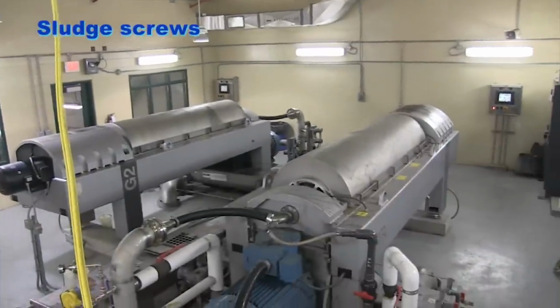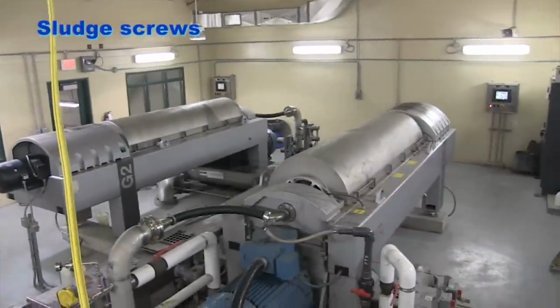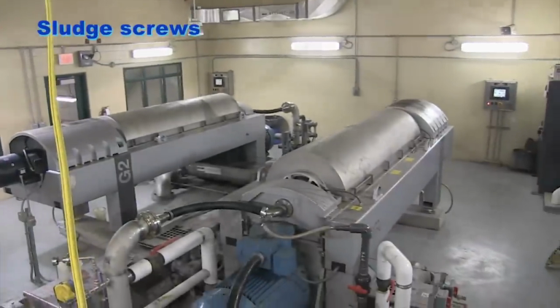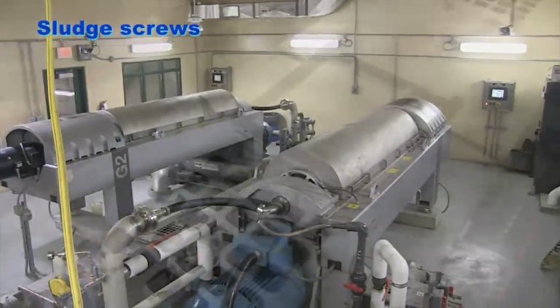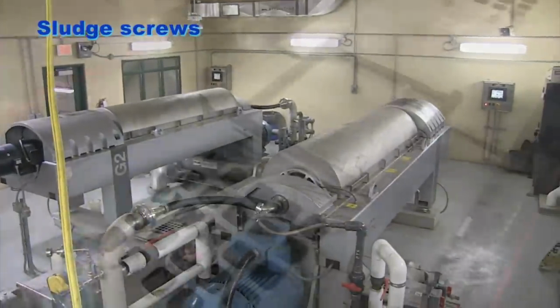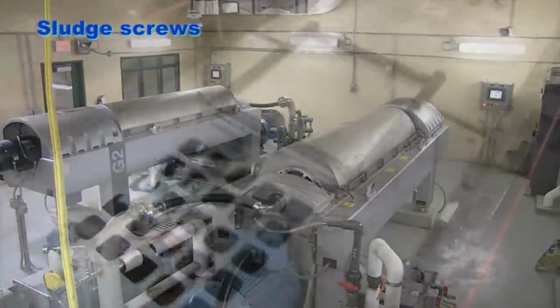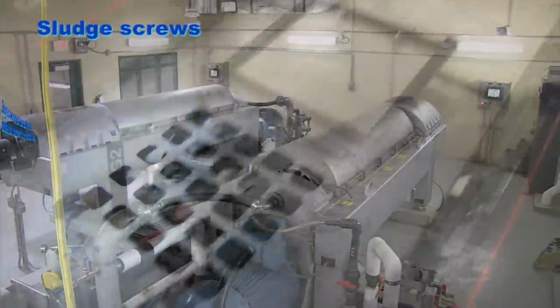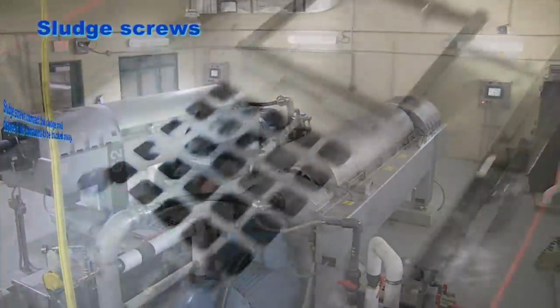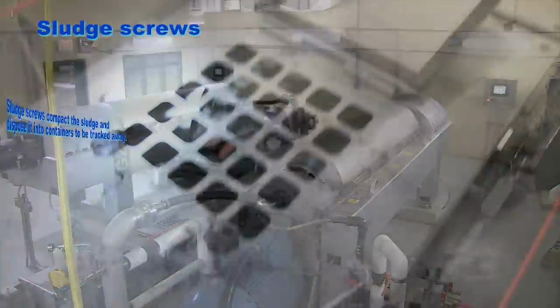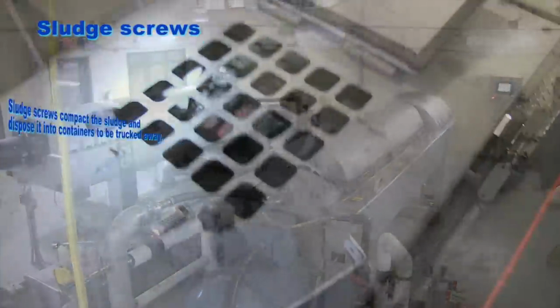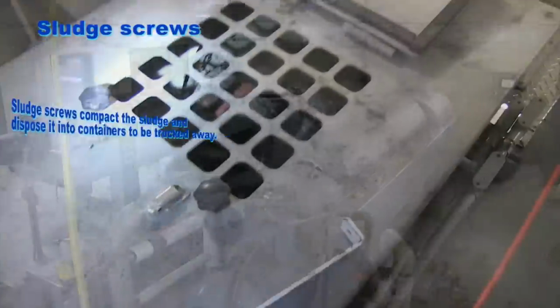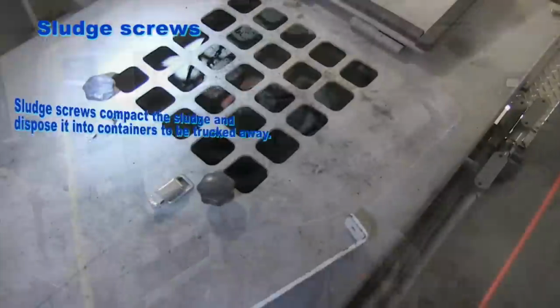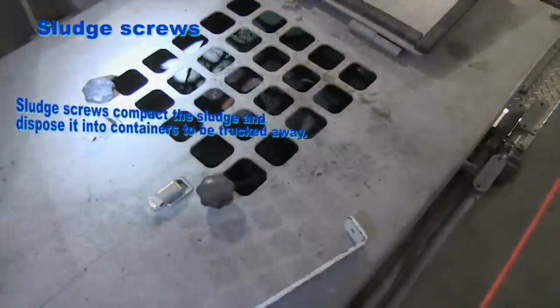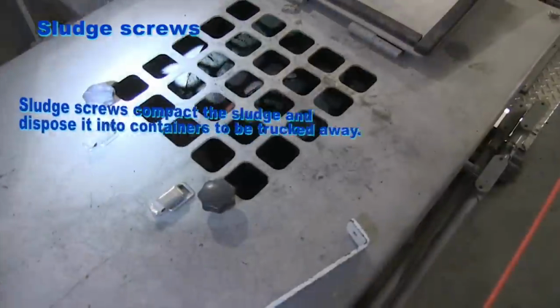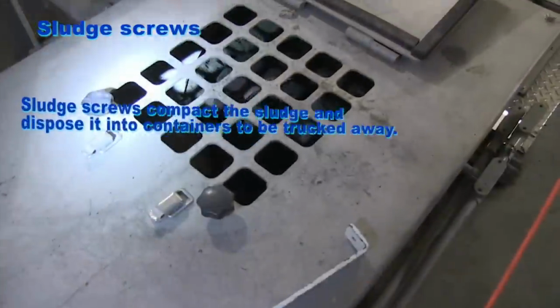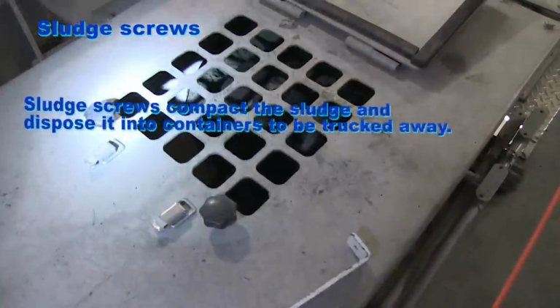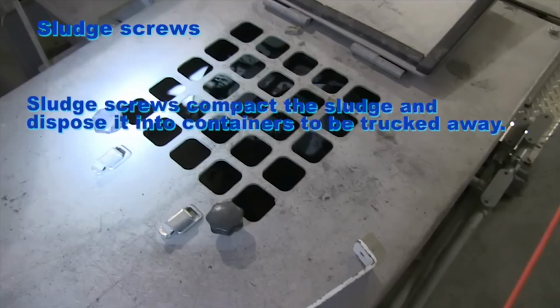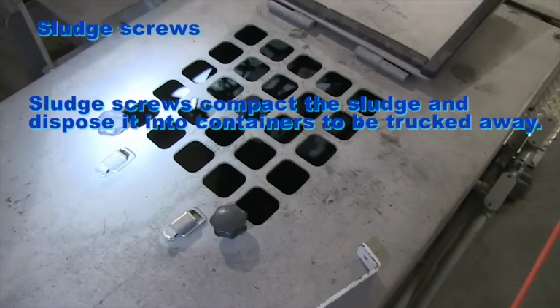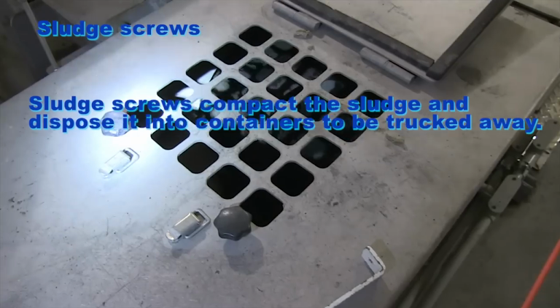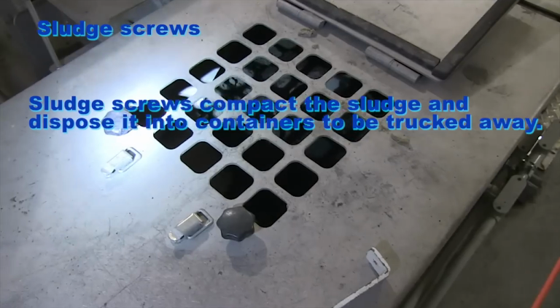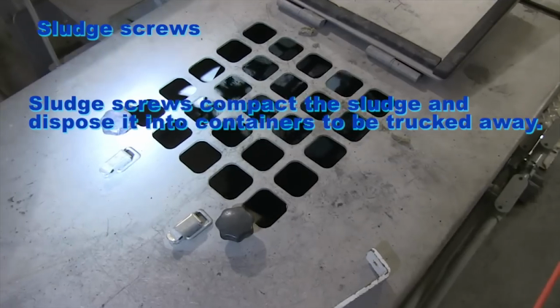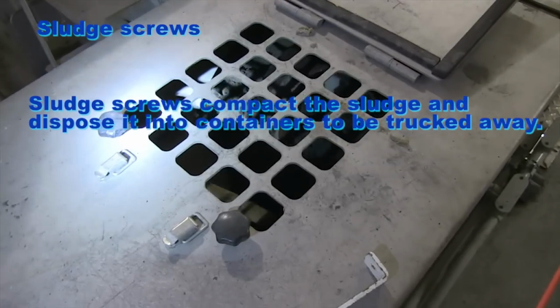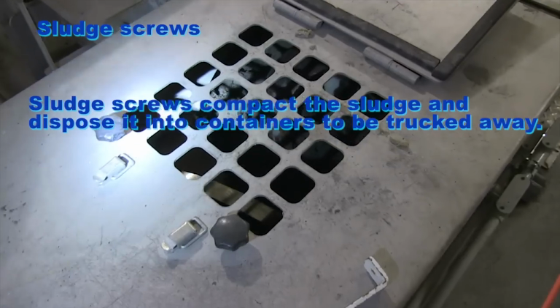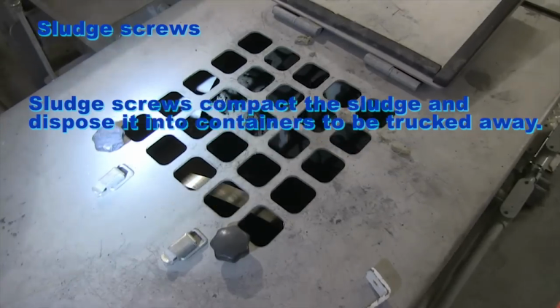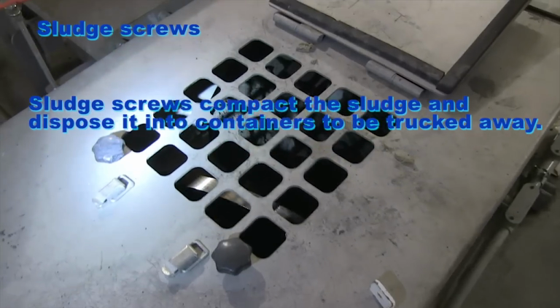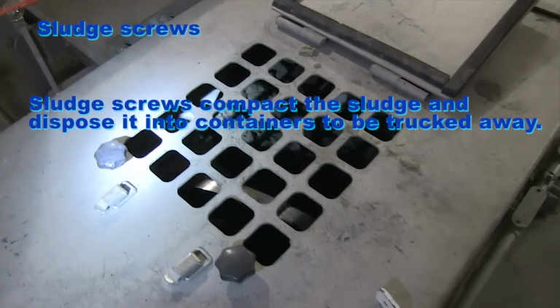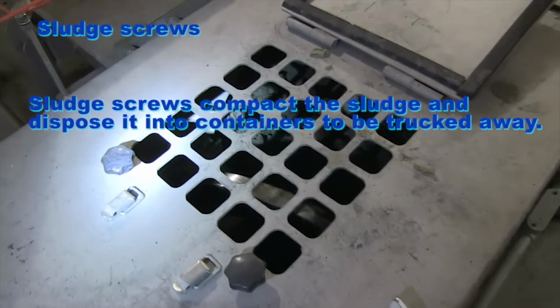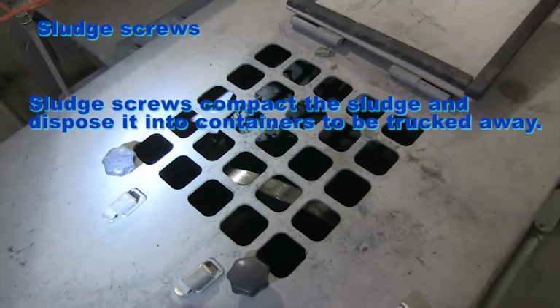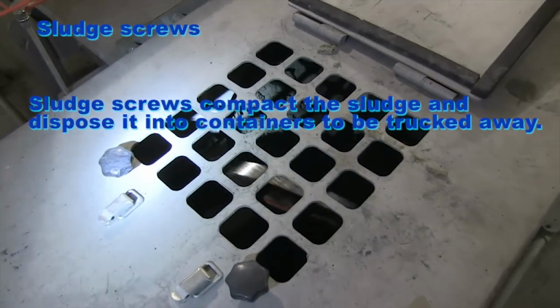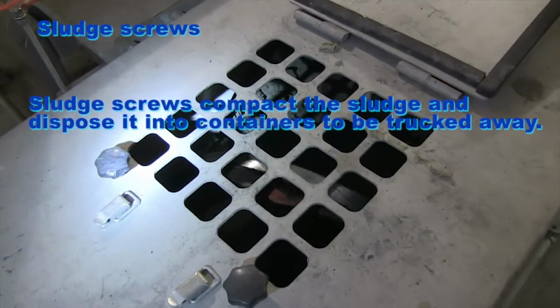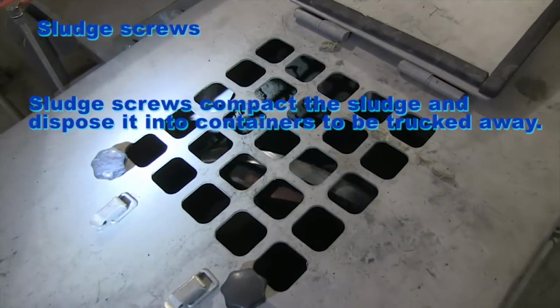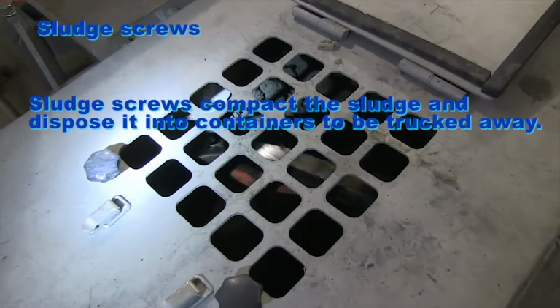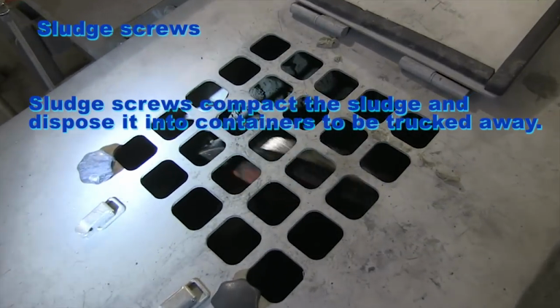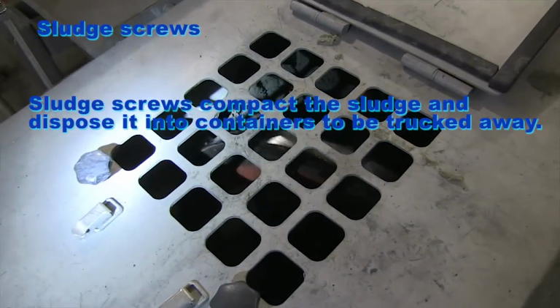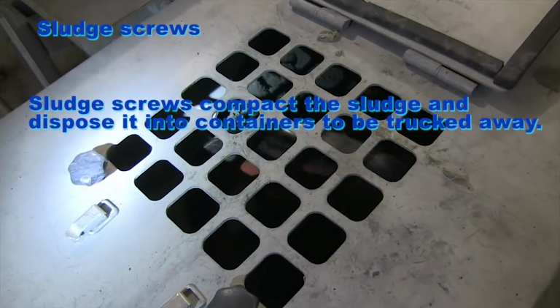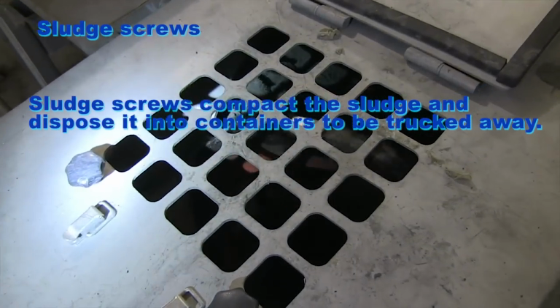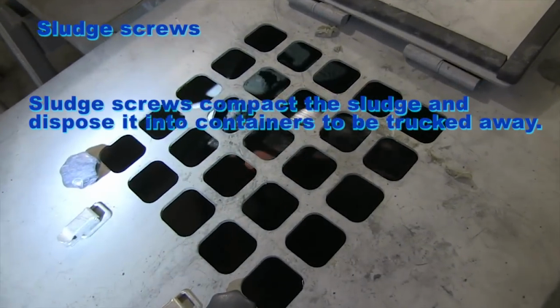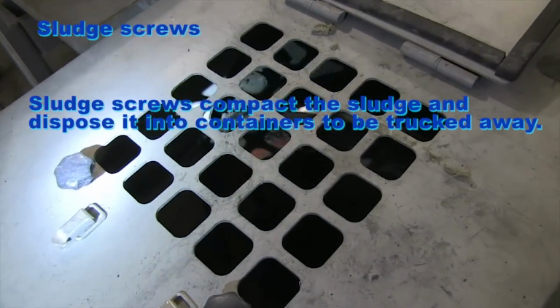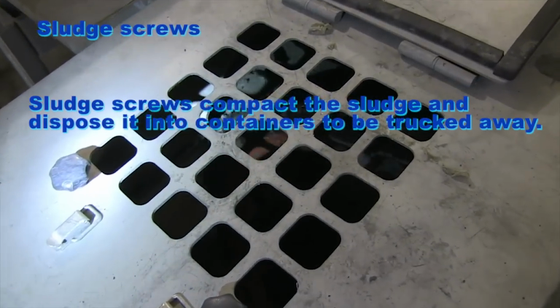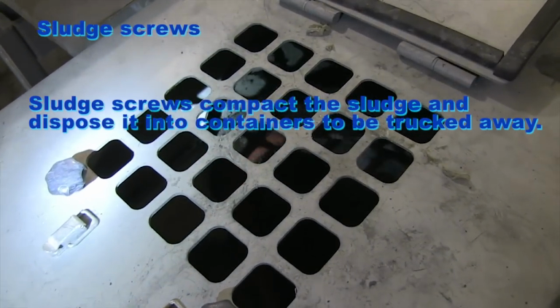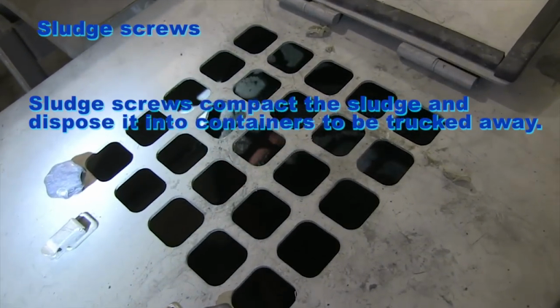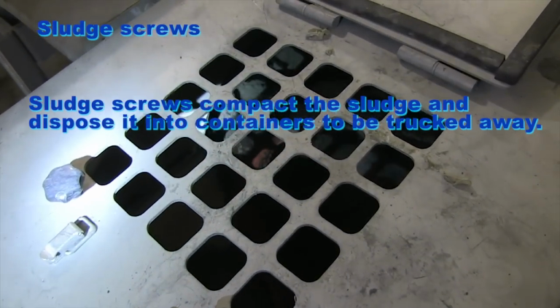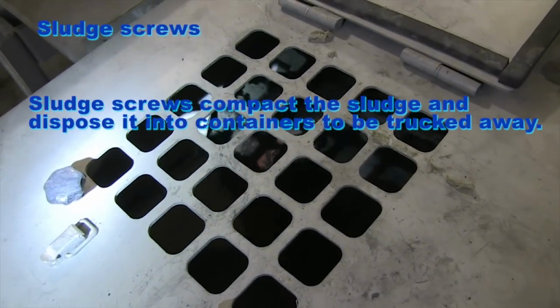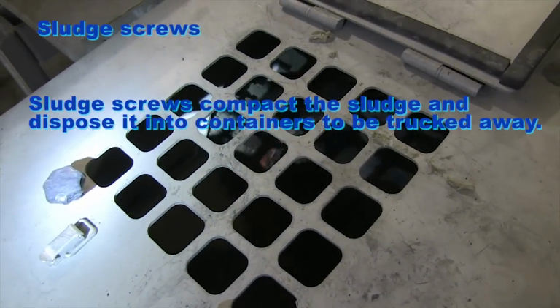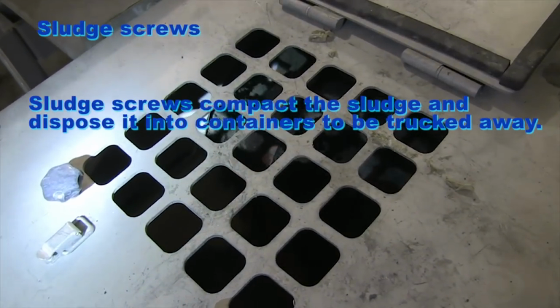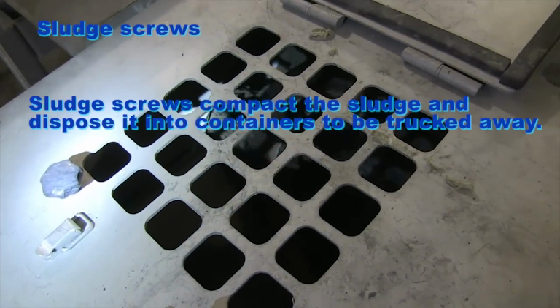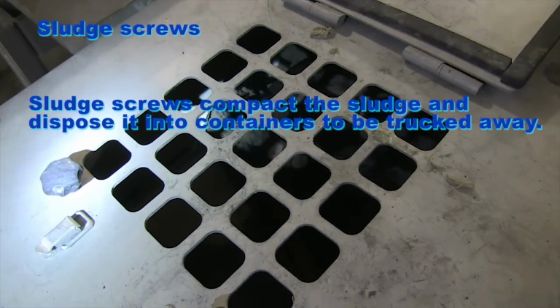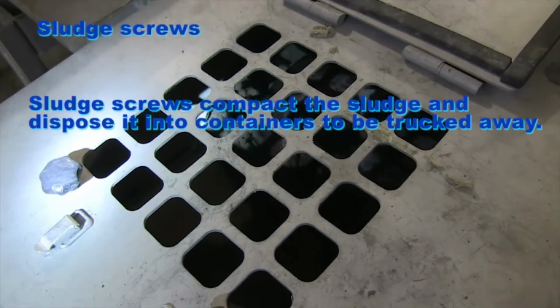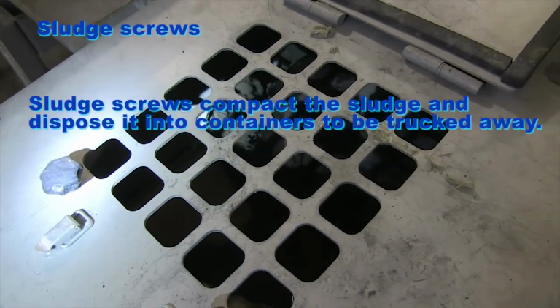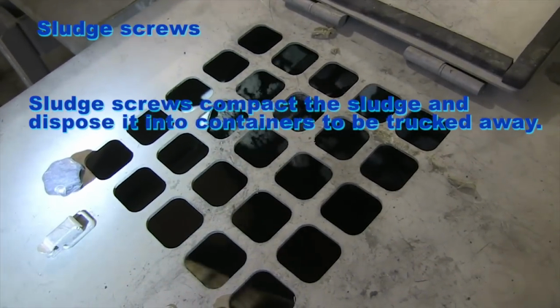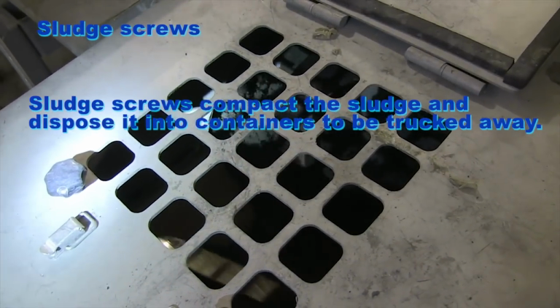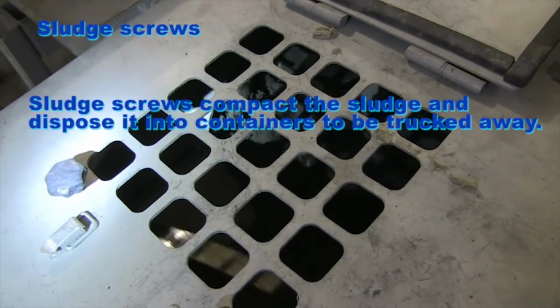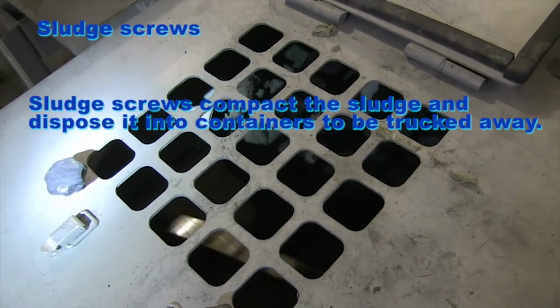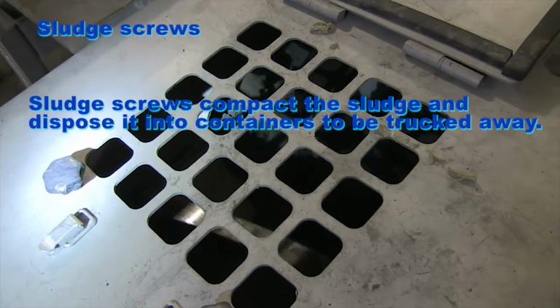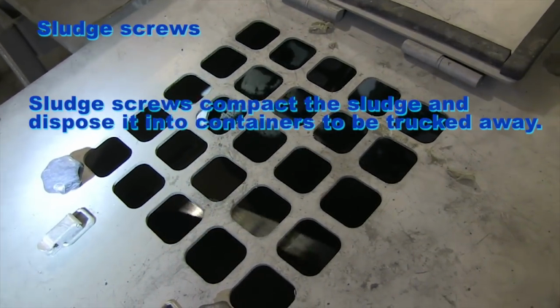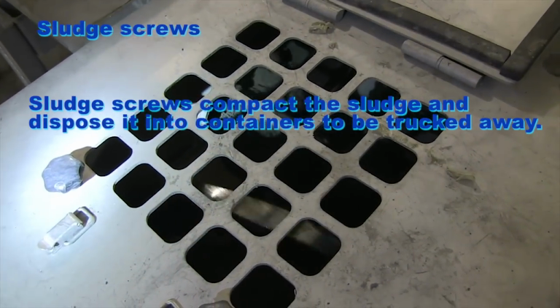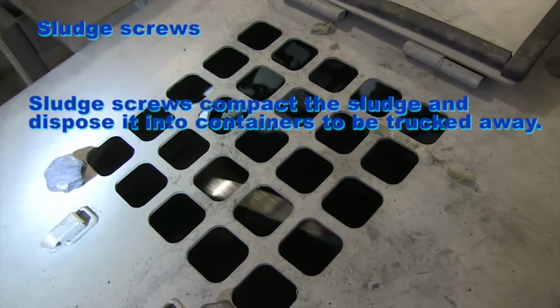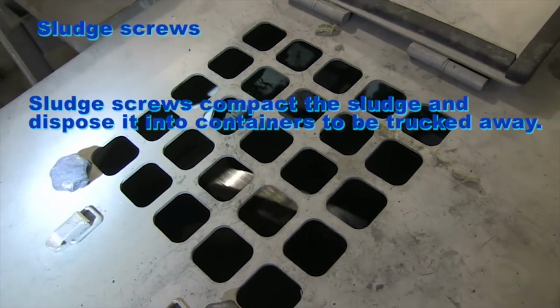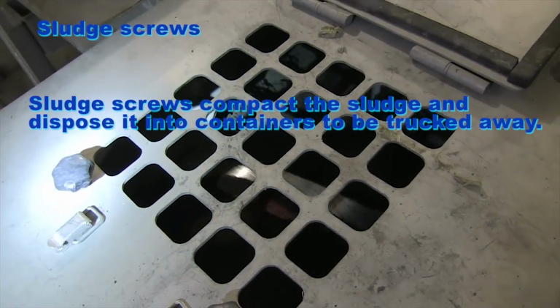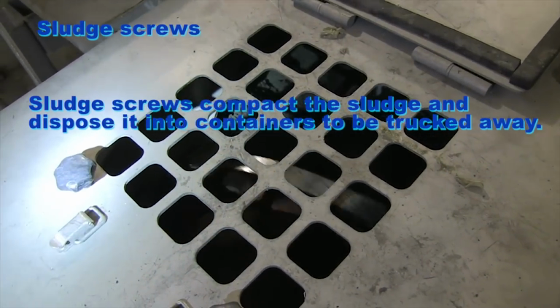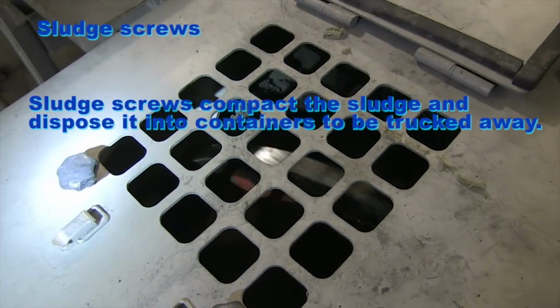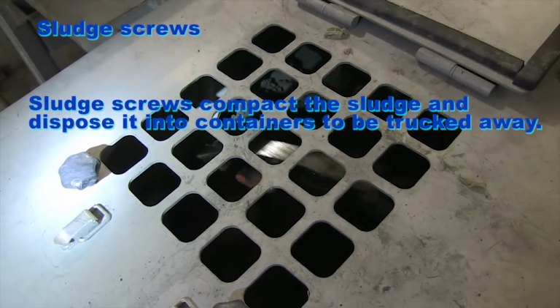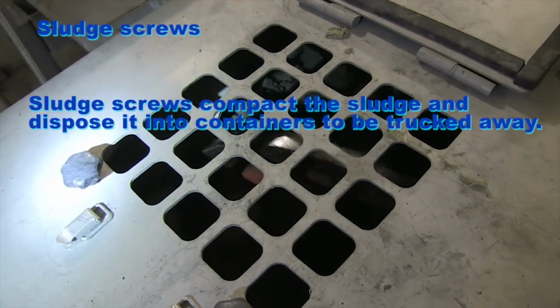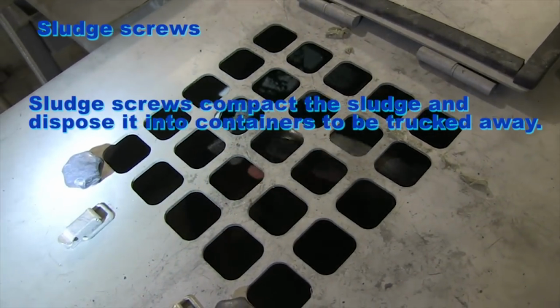Sludge screws compact the sludge and deposit it into containers to be trucked away.